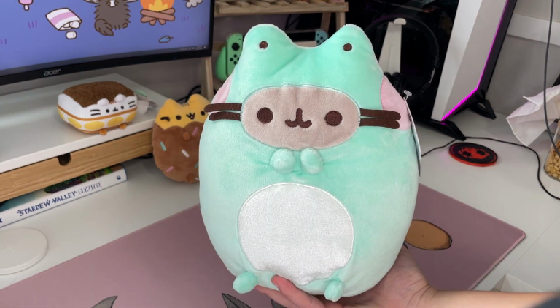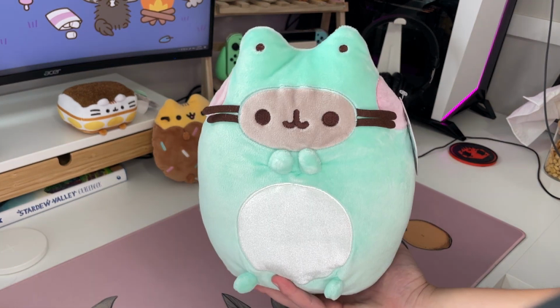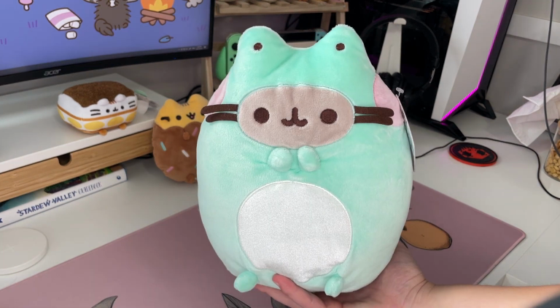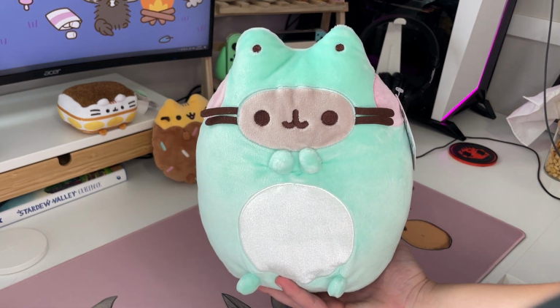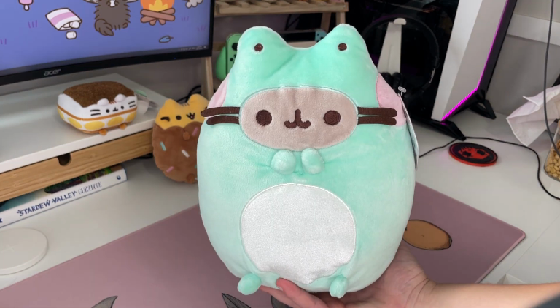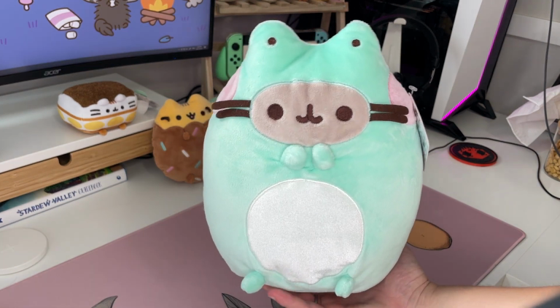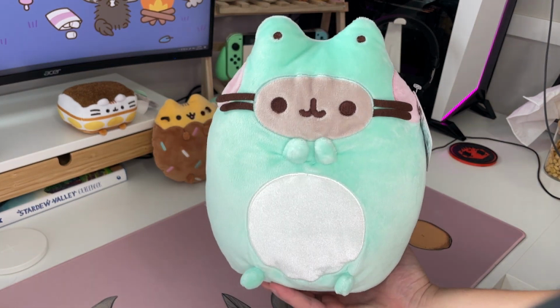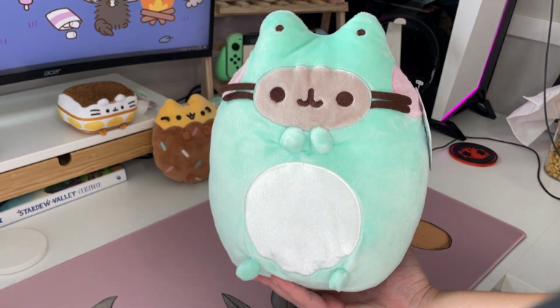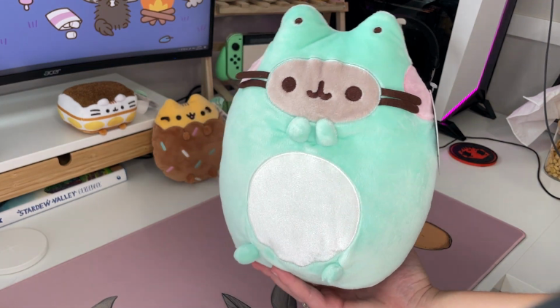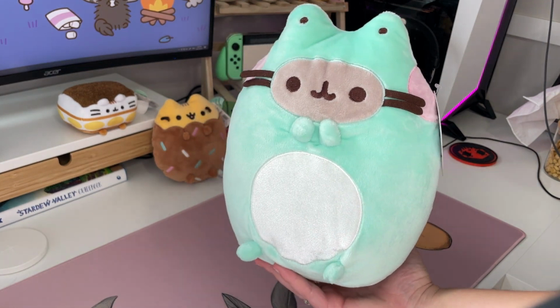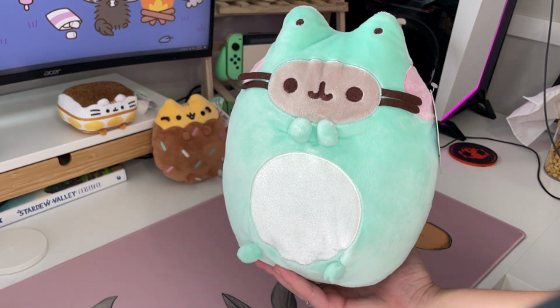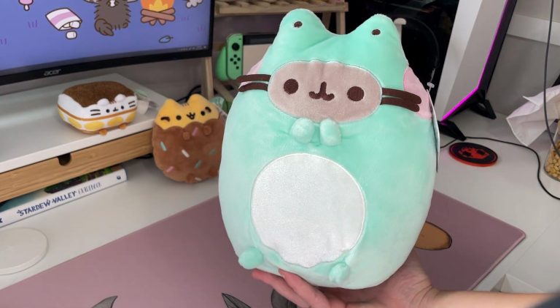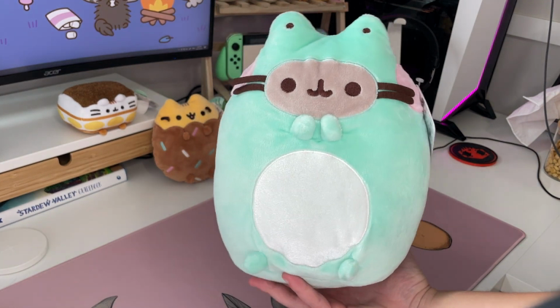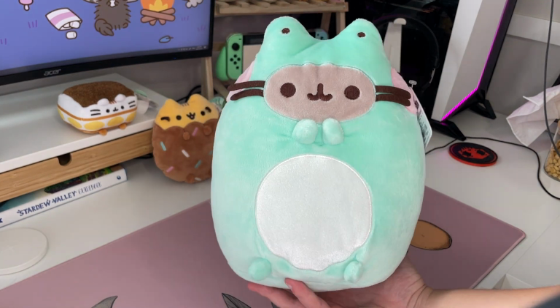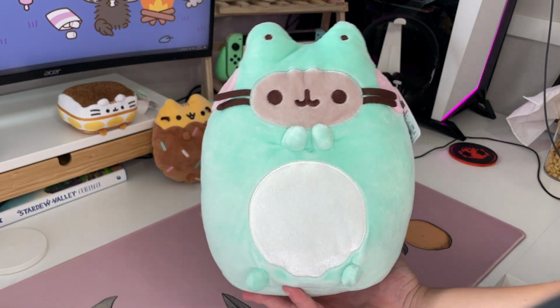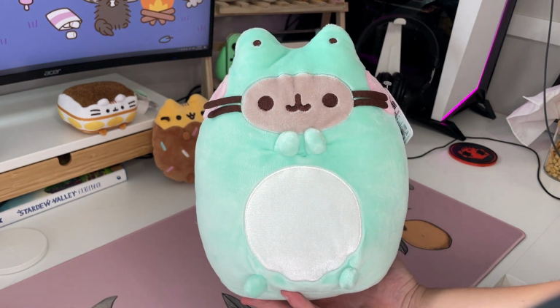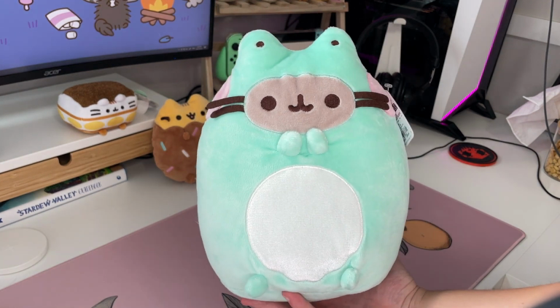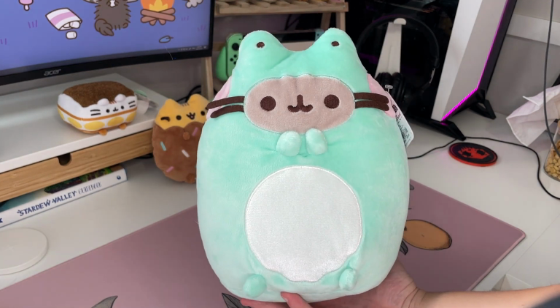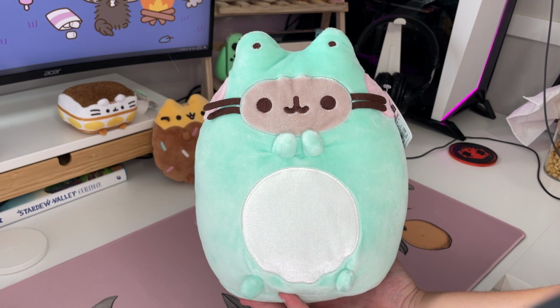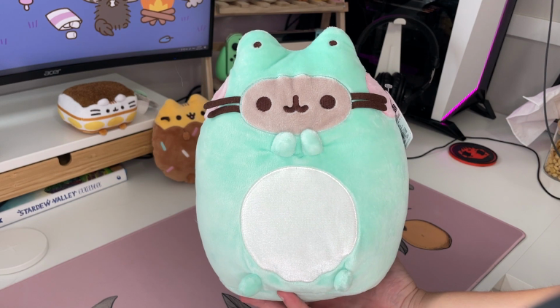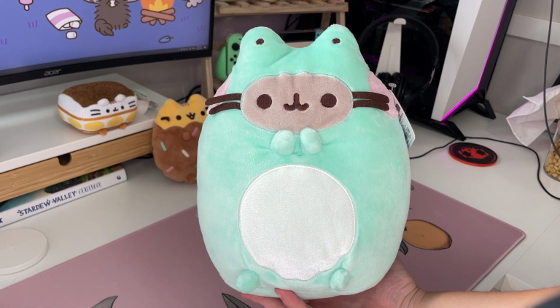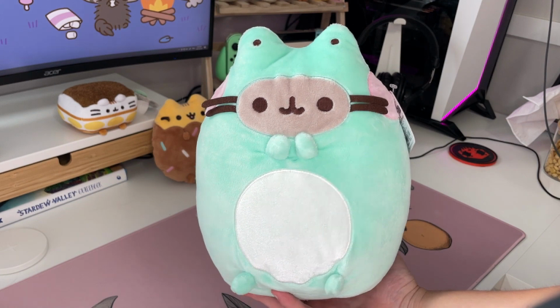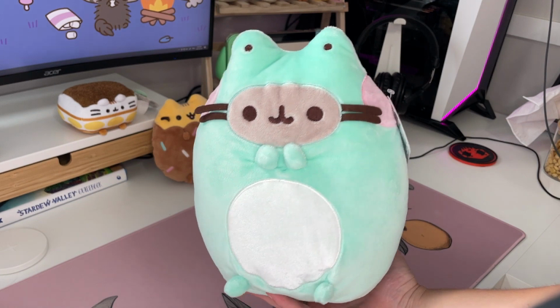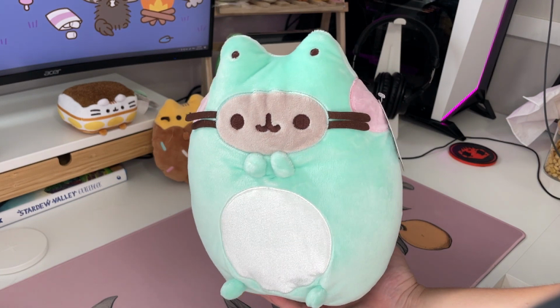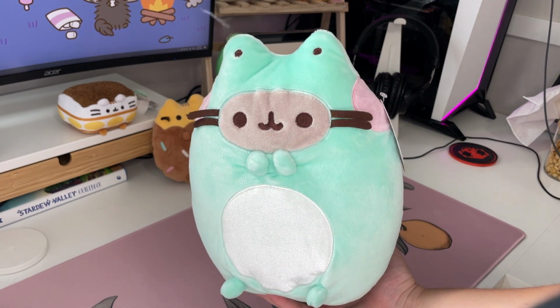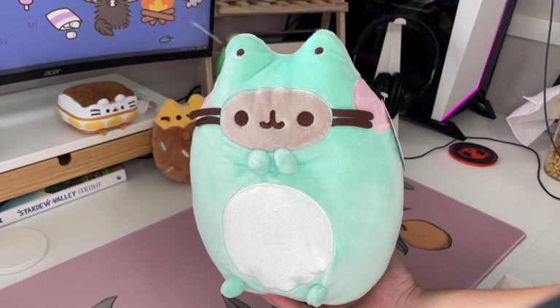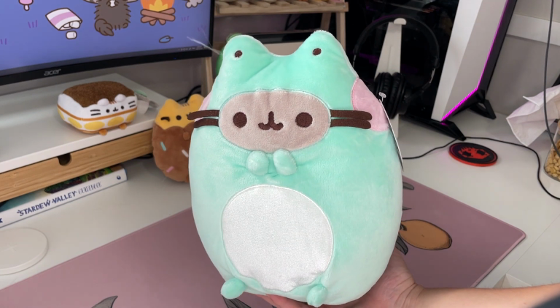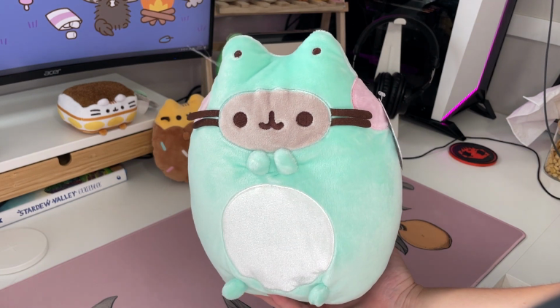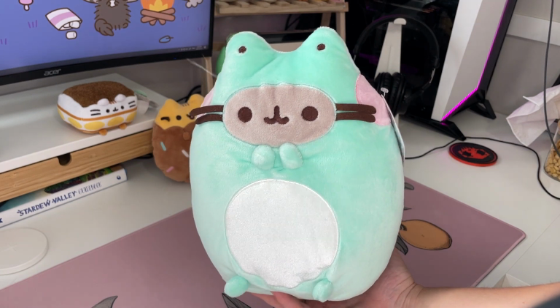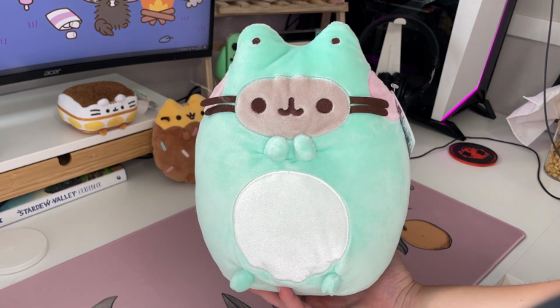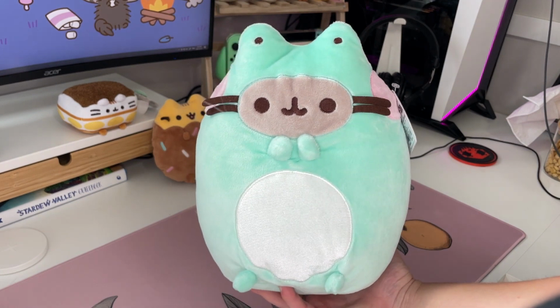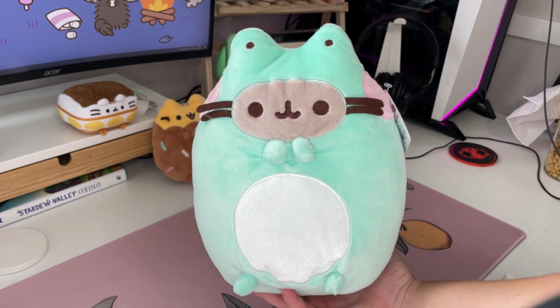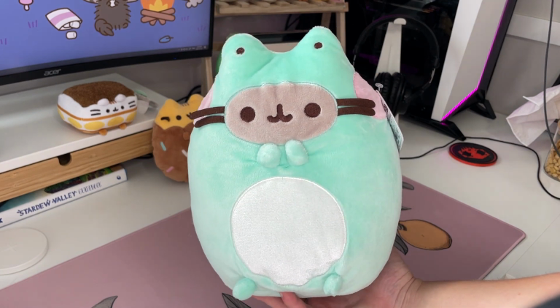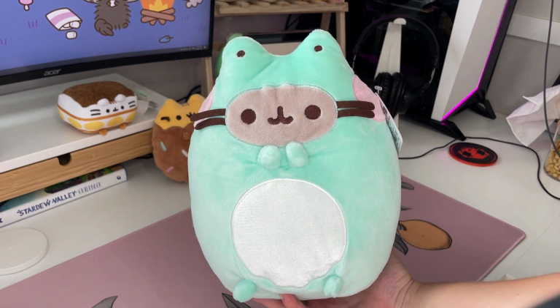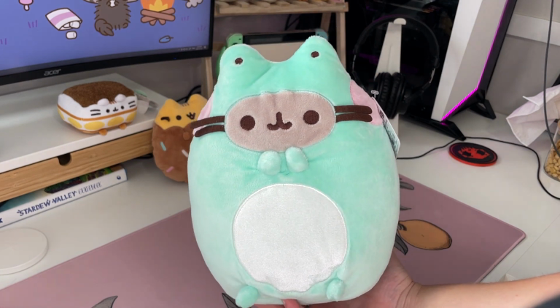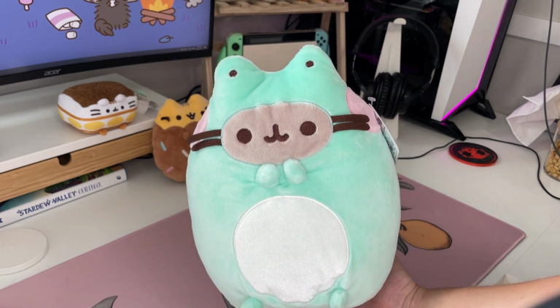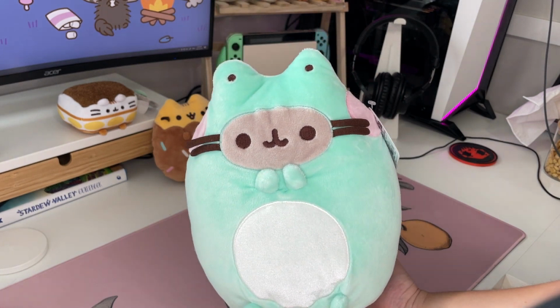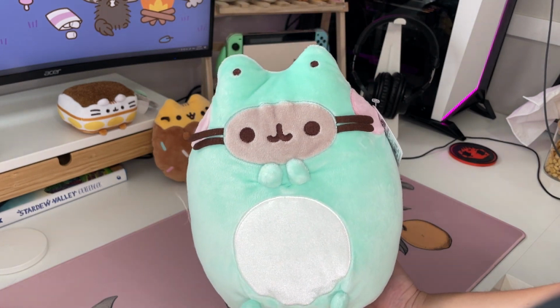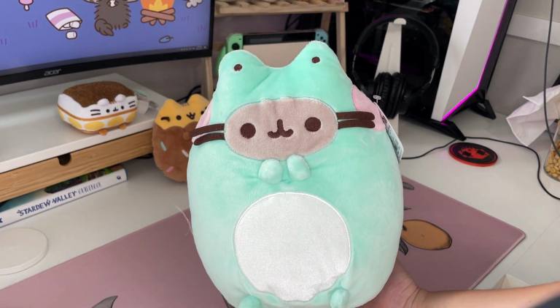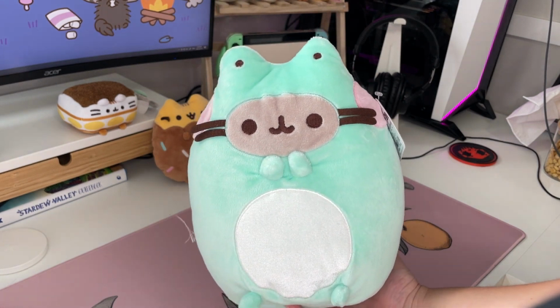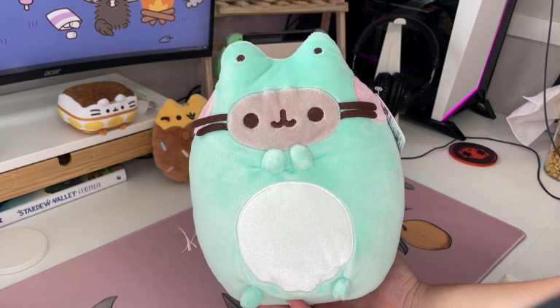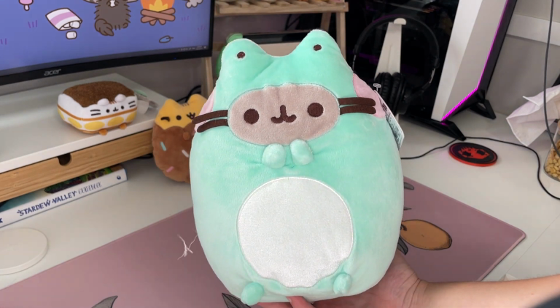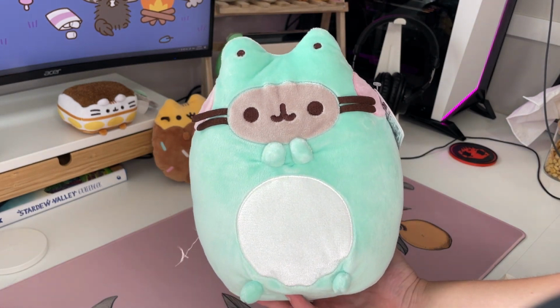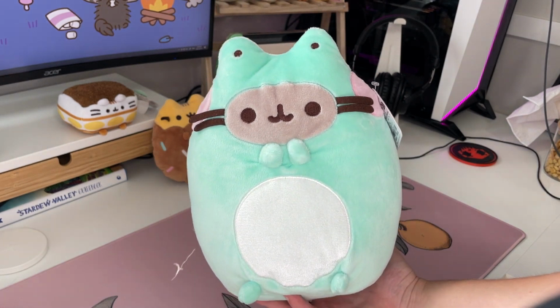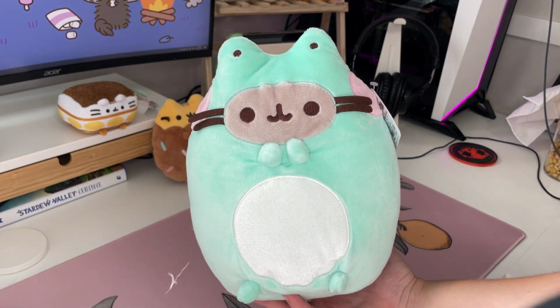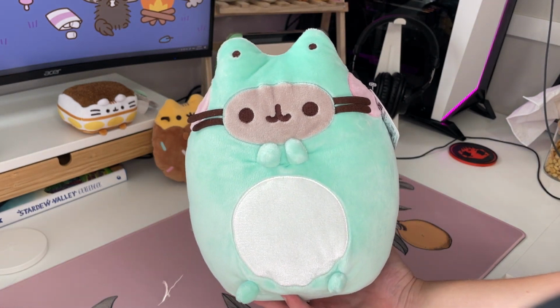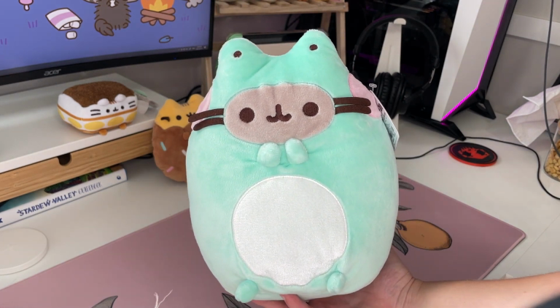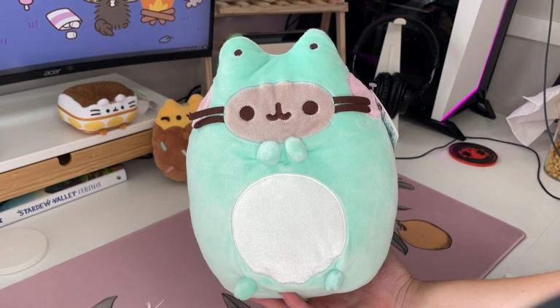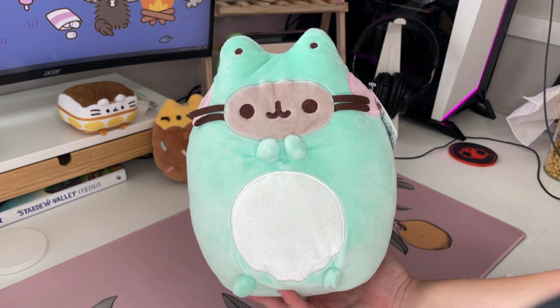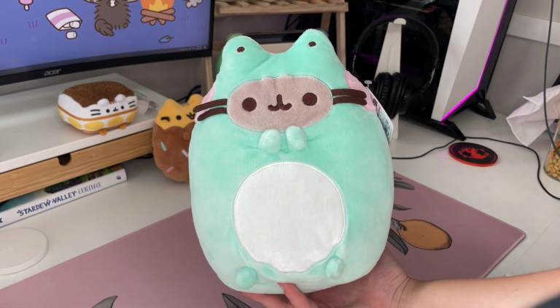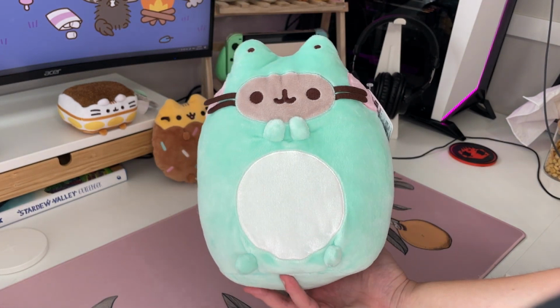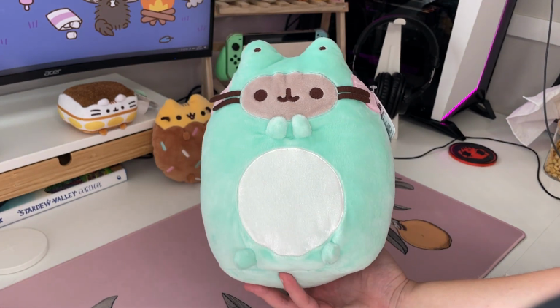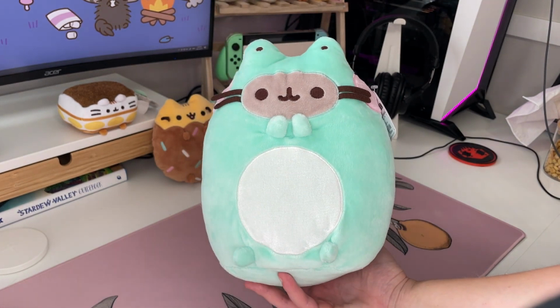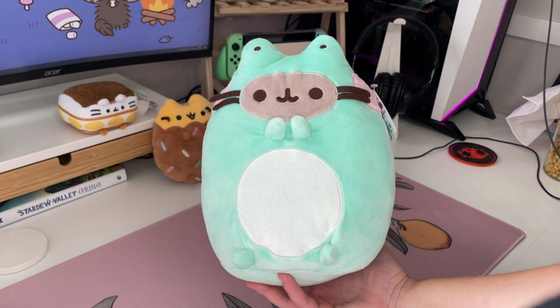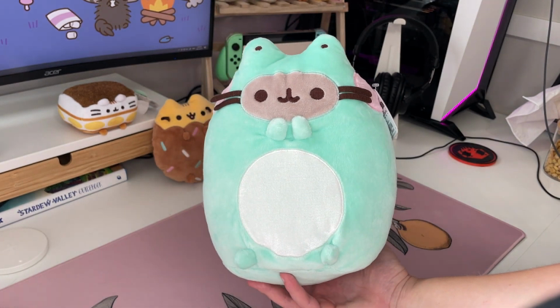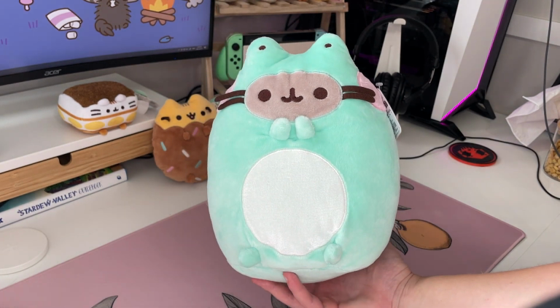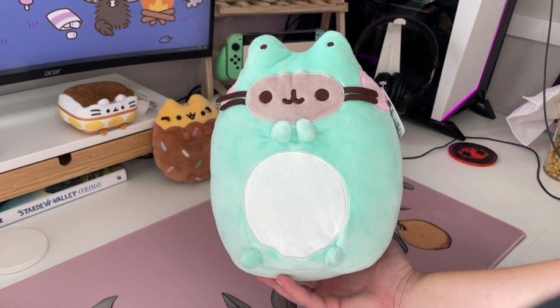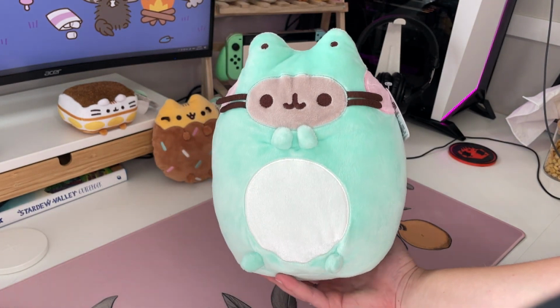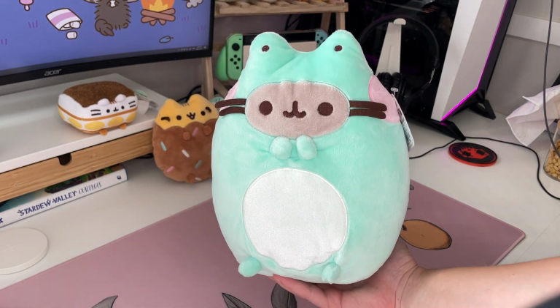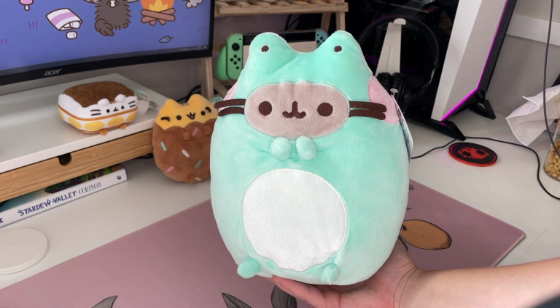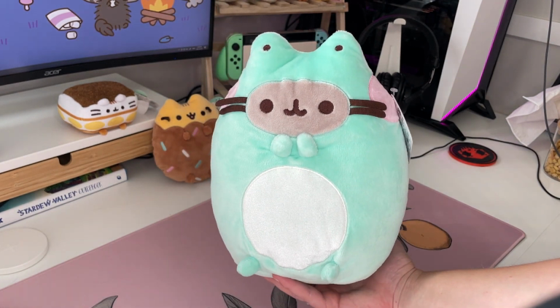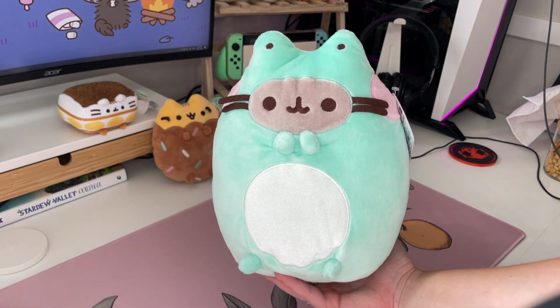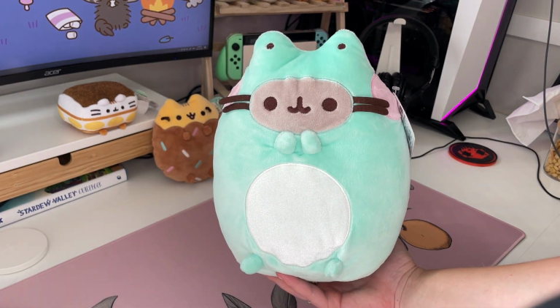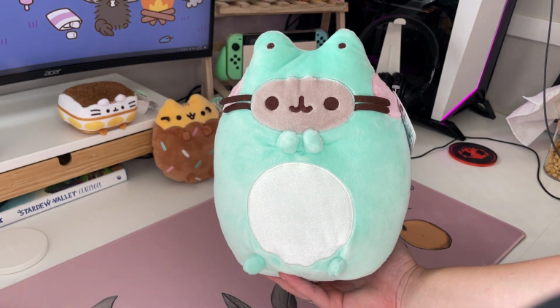So yeah, that's the Enchanted Frog Pusheen. She's really cute. I like her color and I love her little hand position — she looks so adorable.